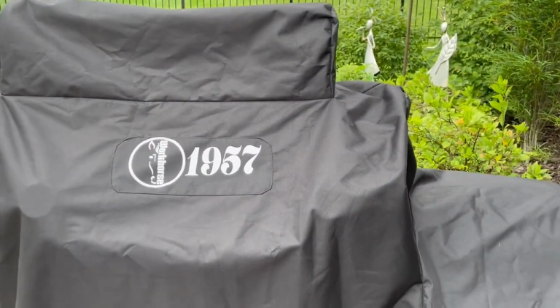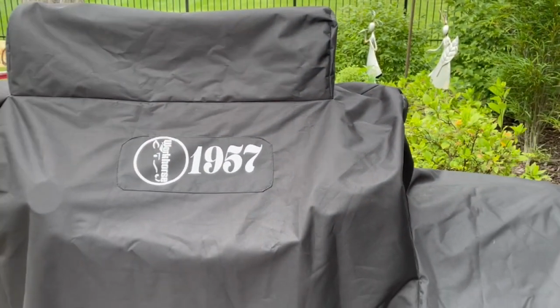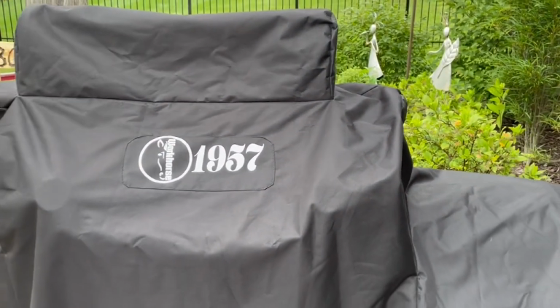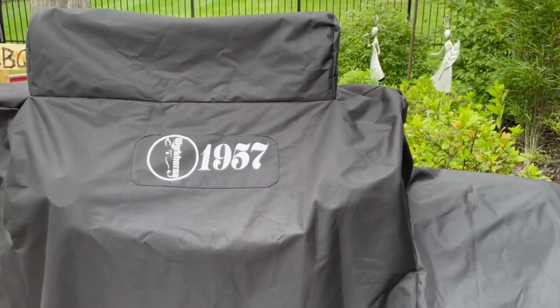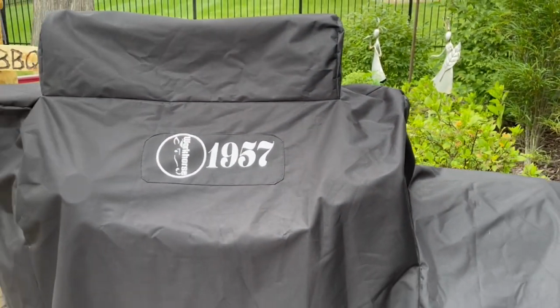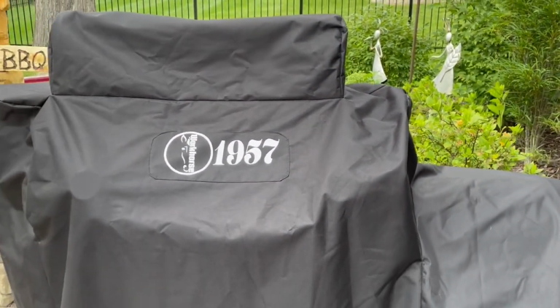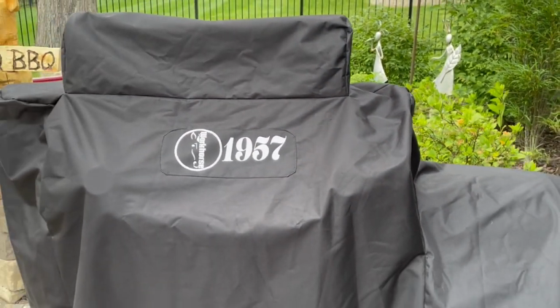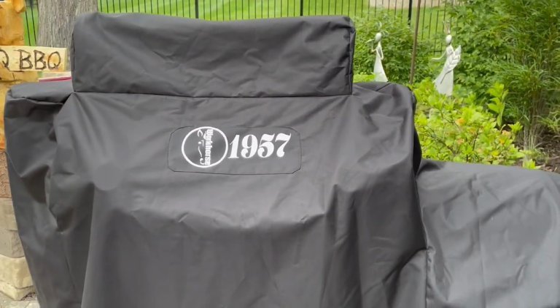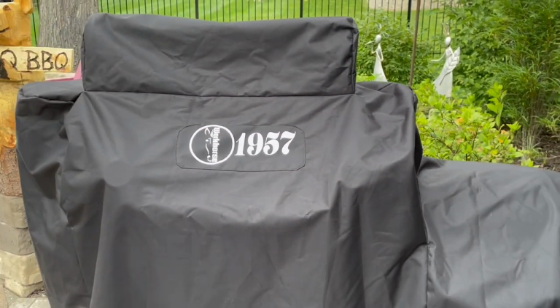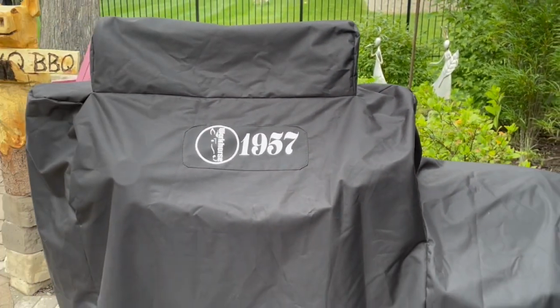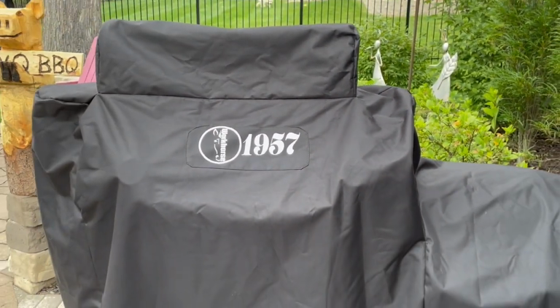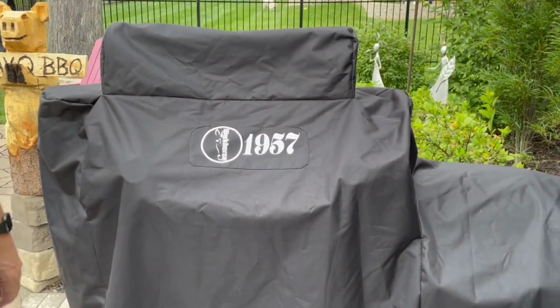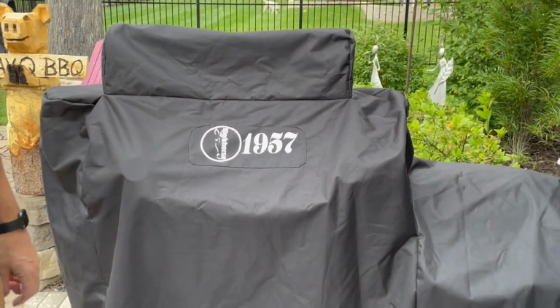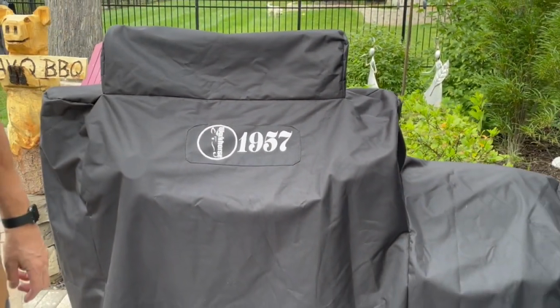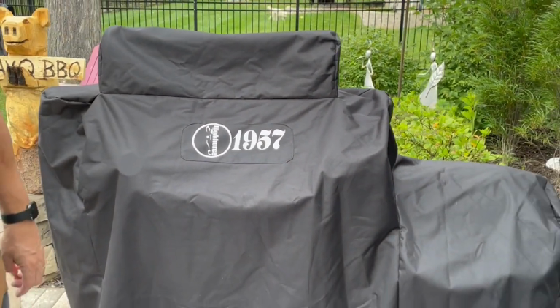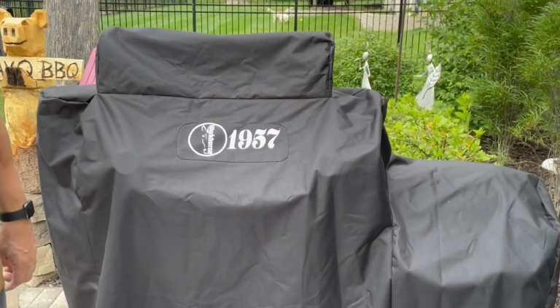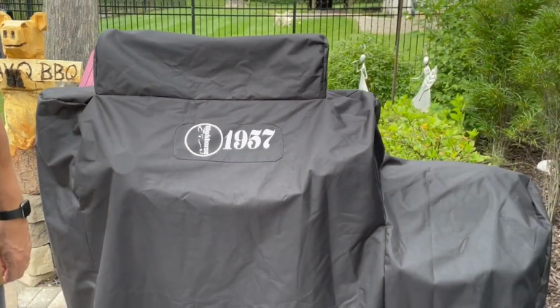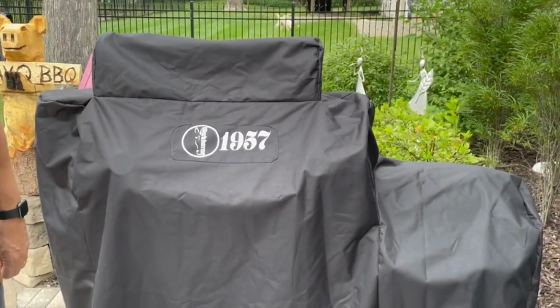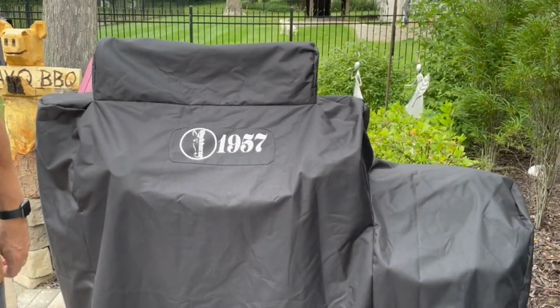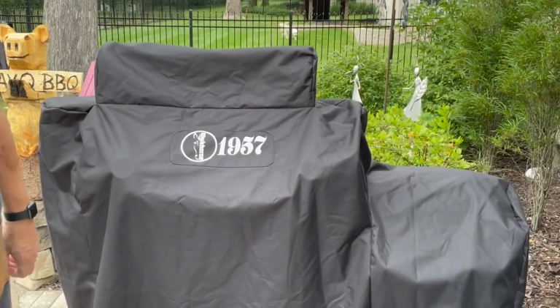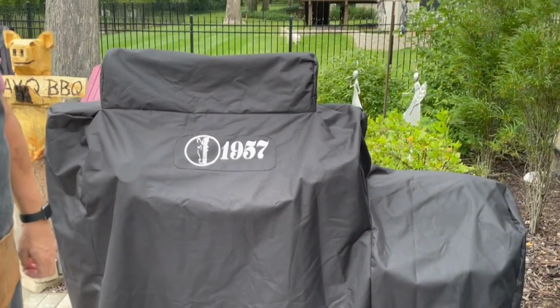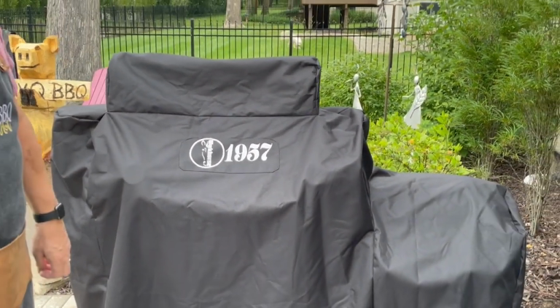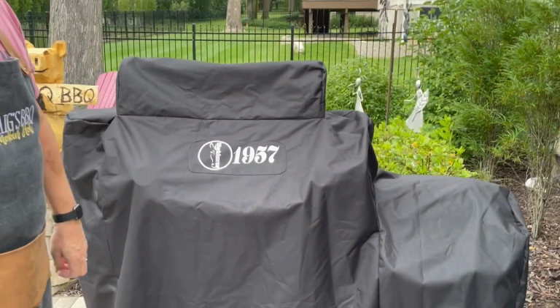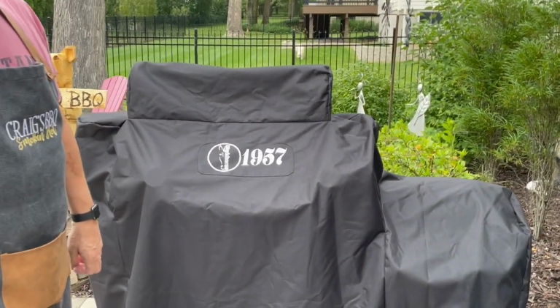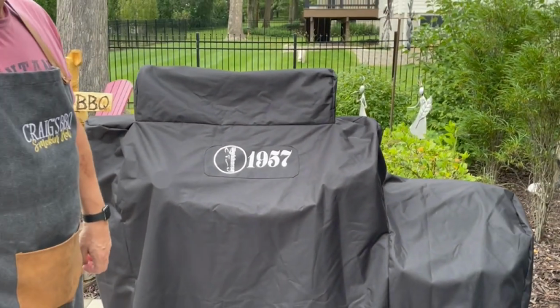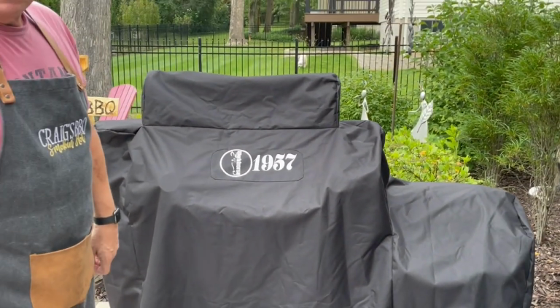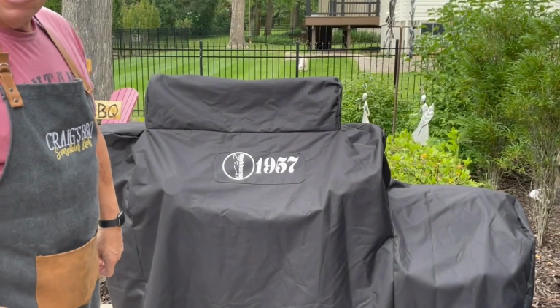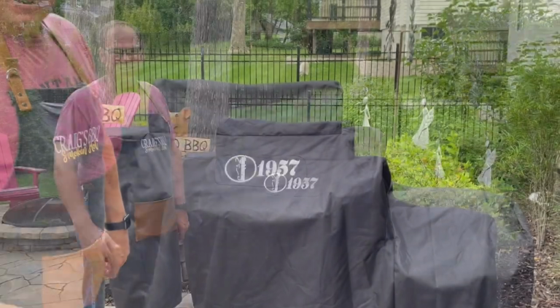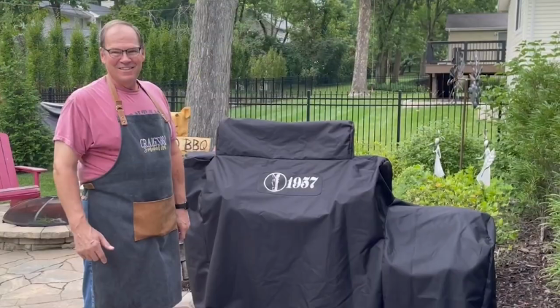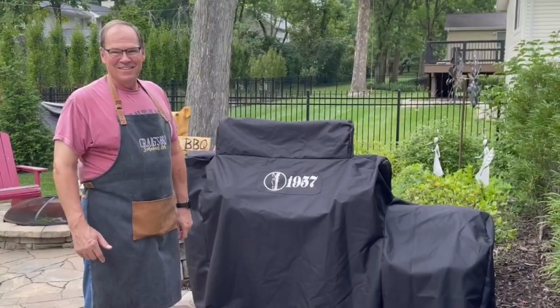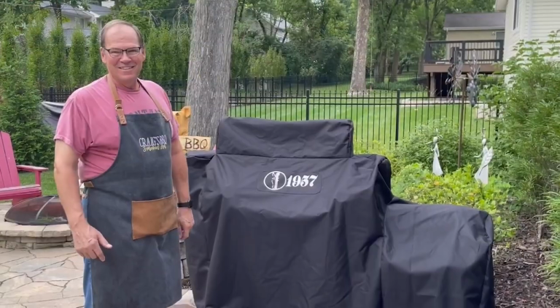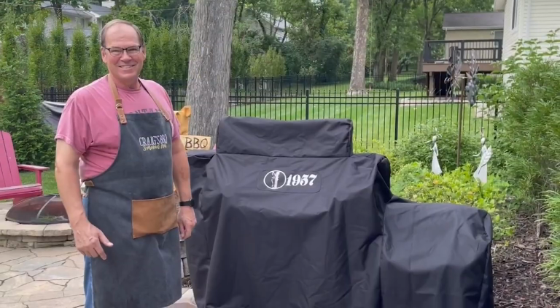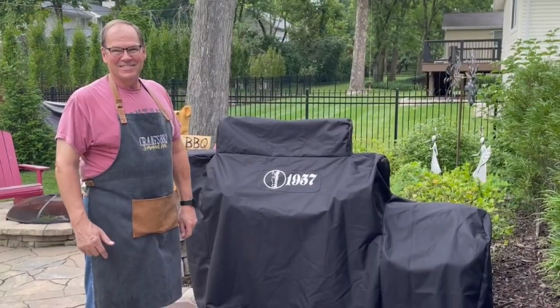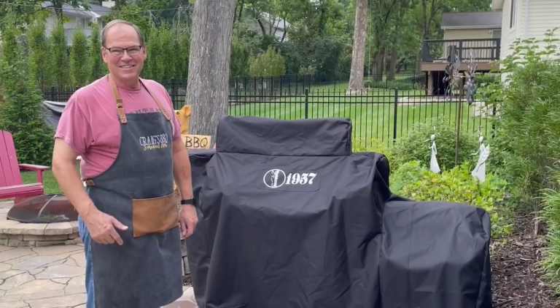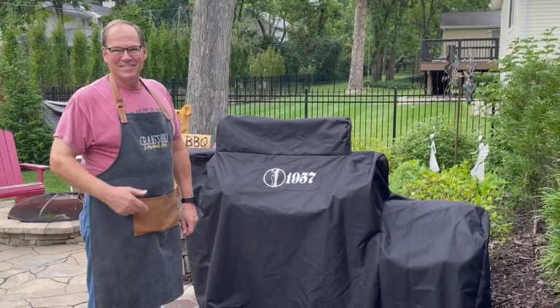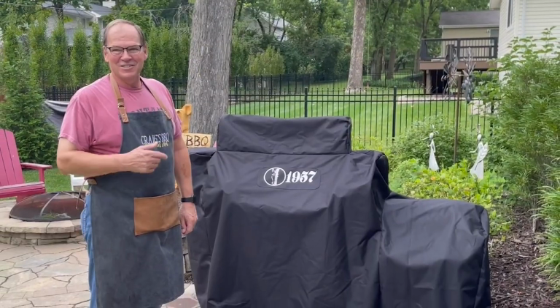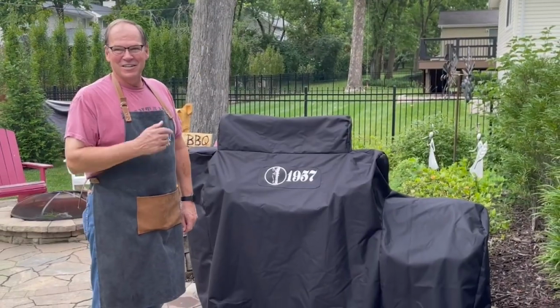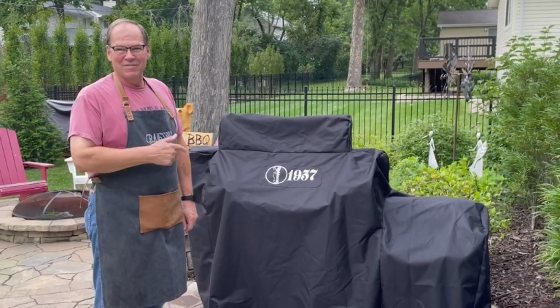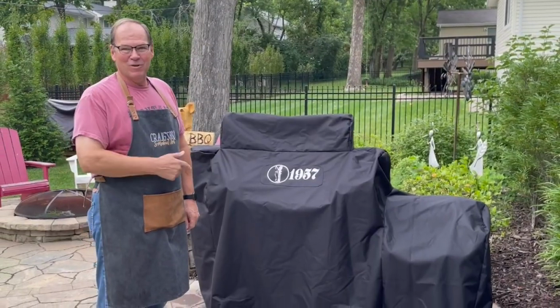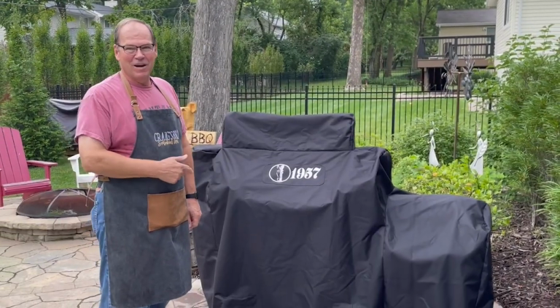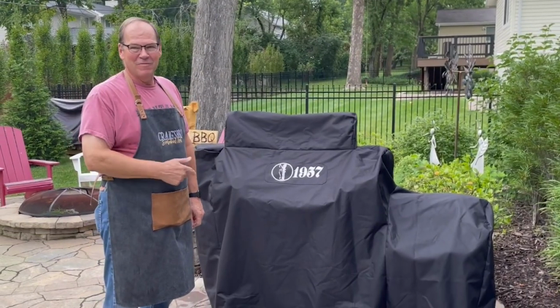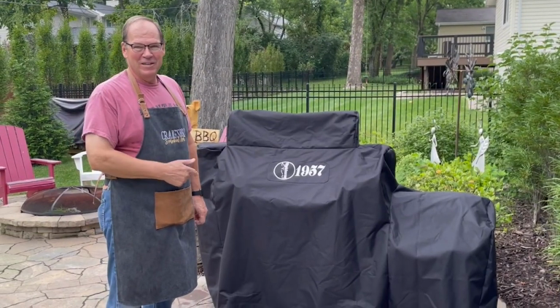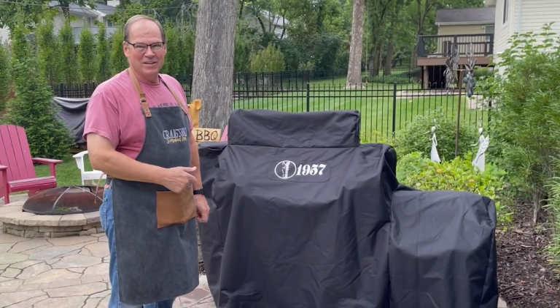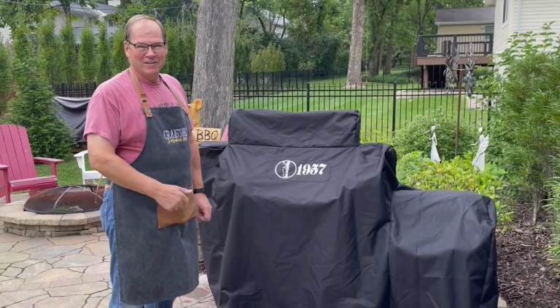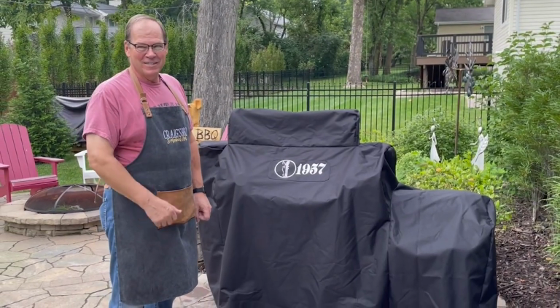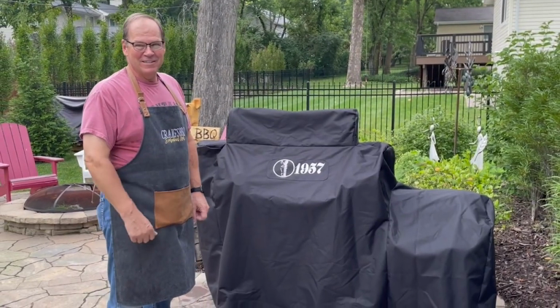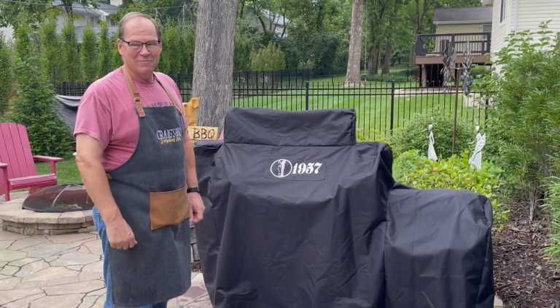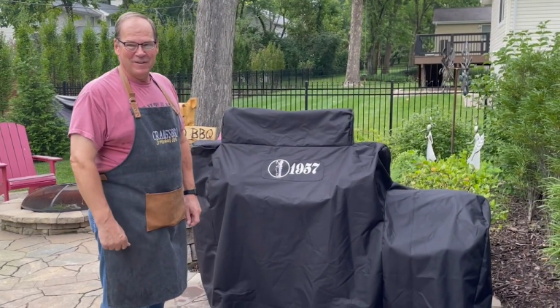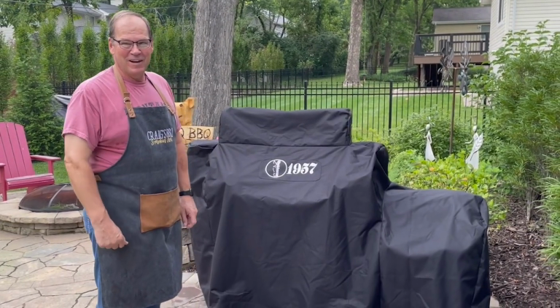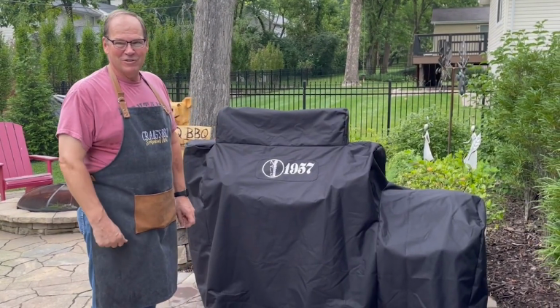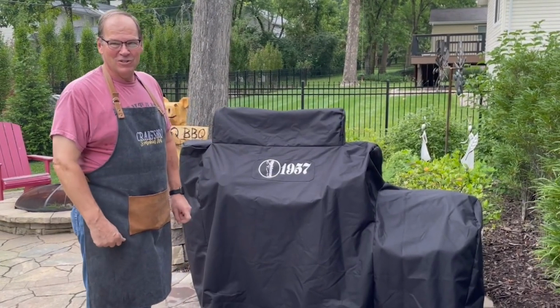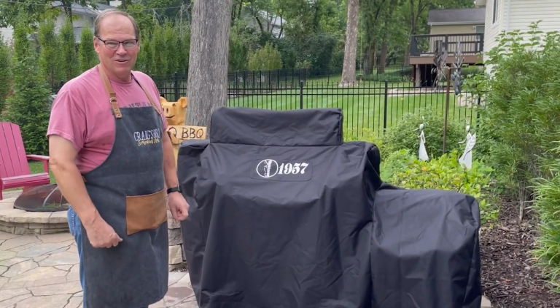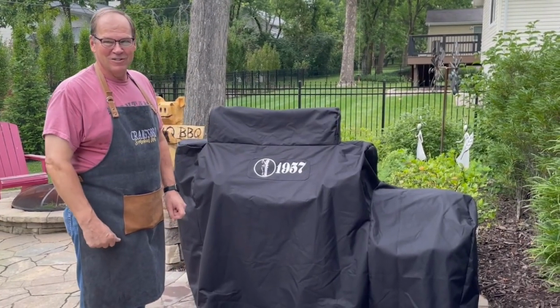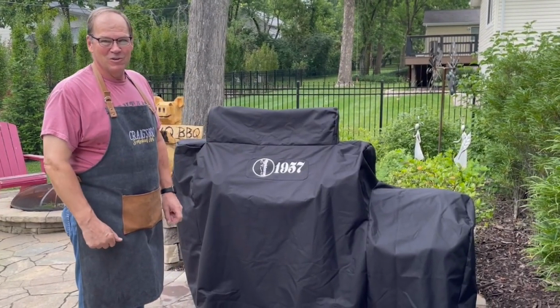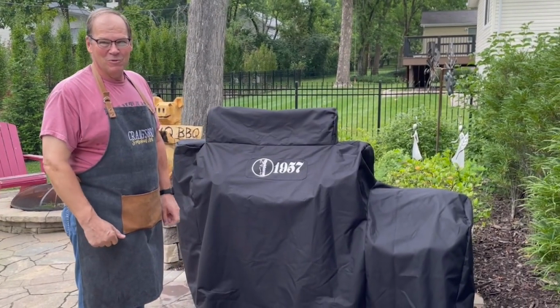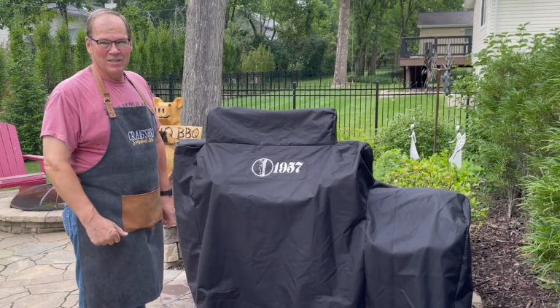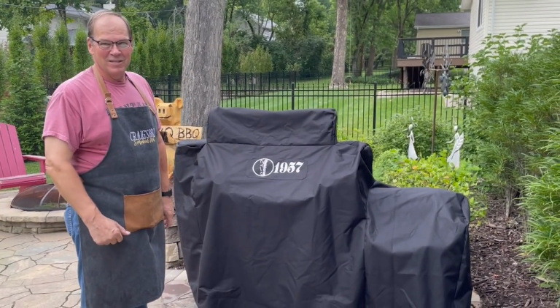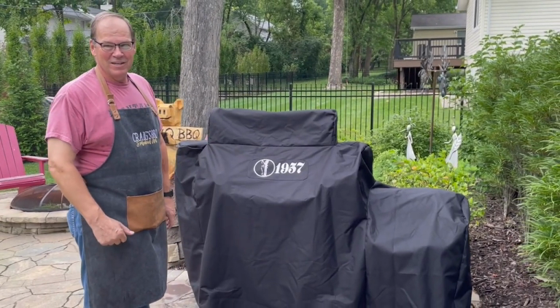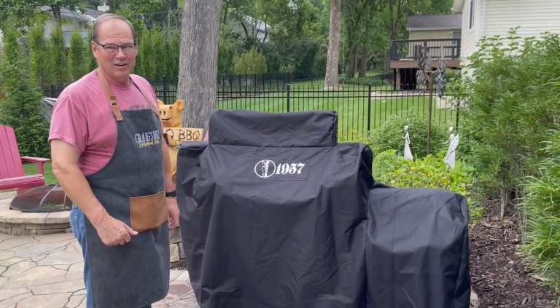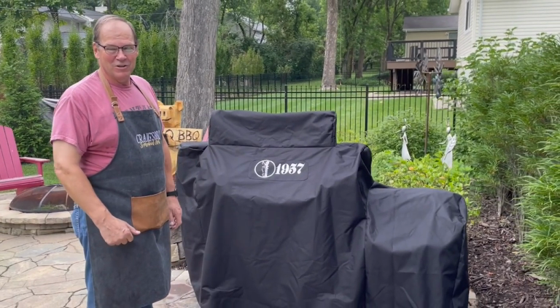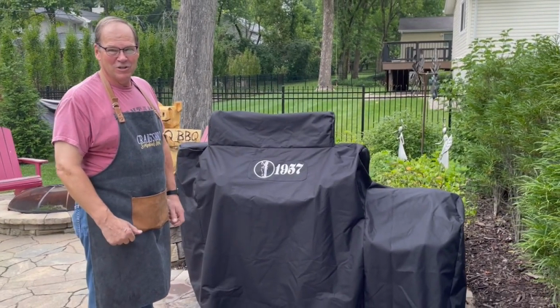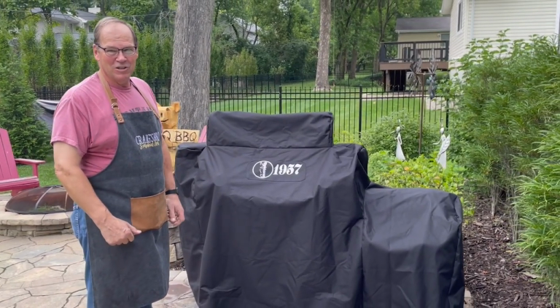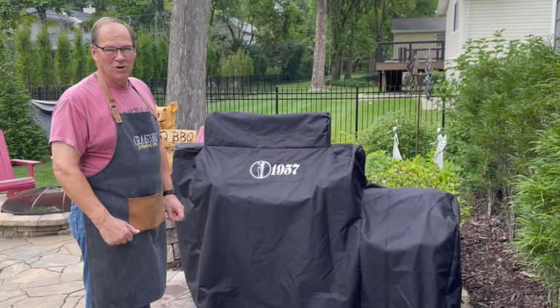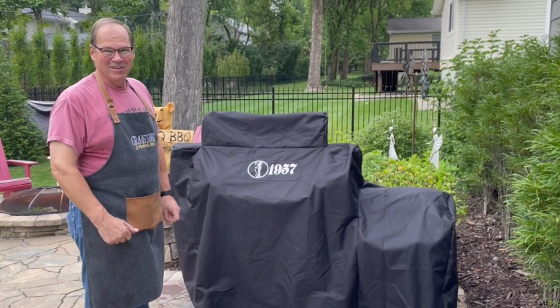This cover should keep the pit looking good throughout the year. Let's get this cover off of here and get the fire started so we can get our cook going.